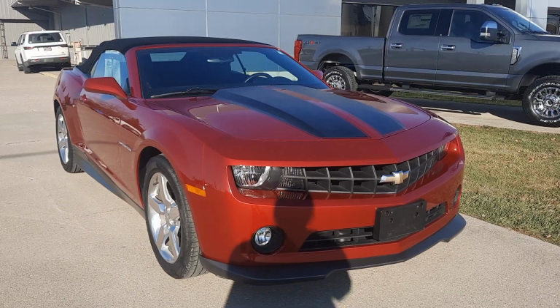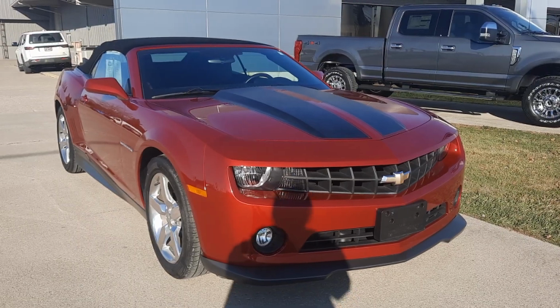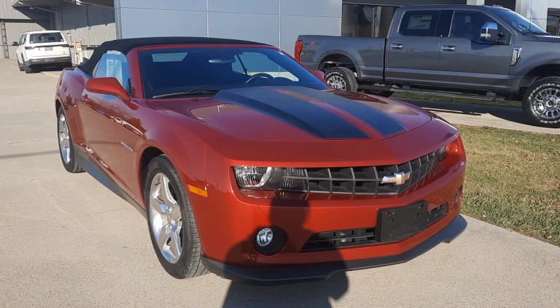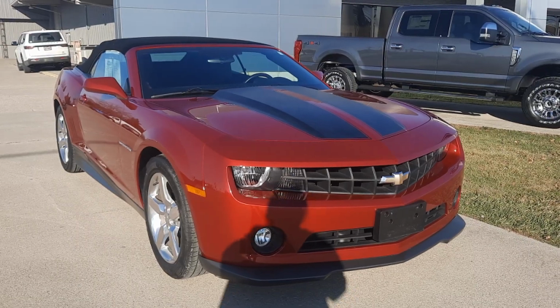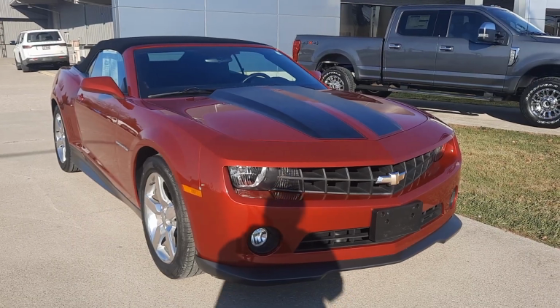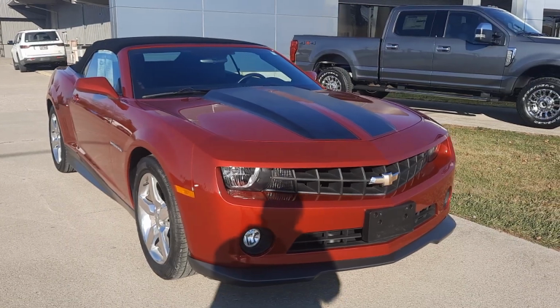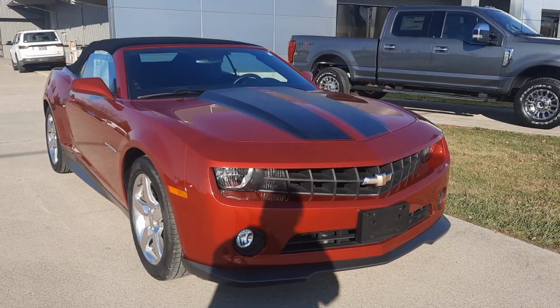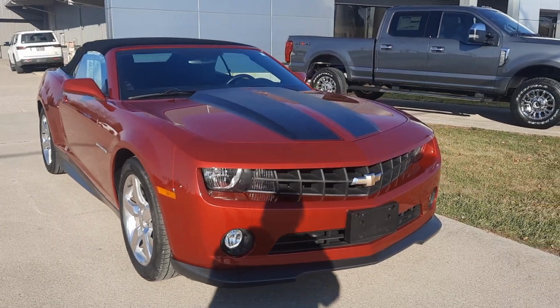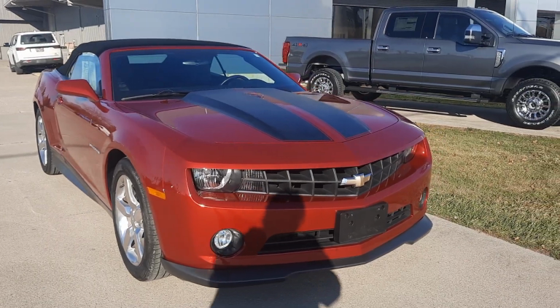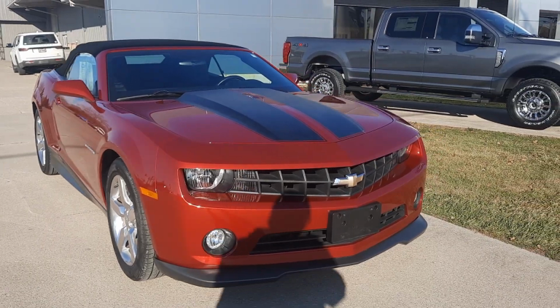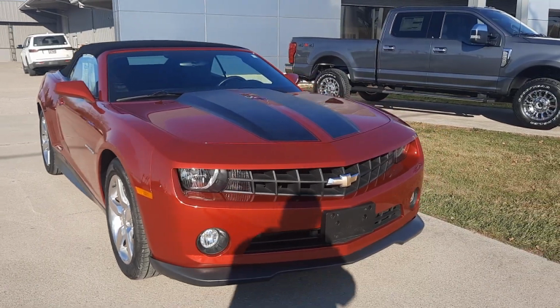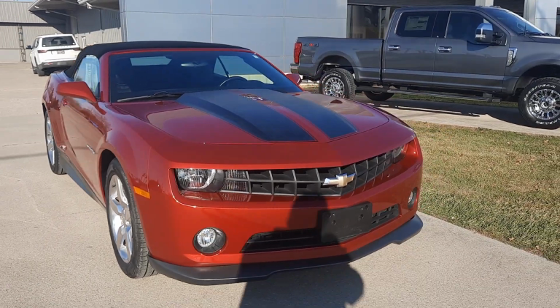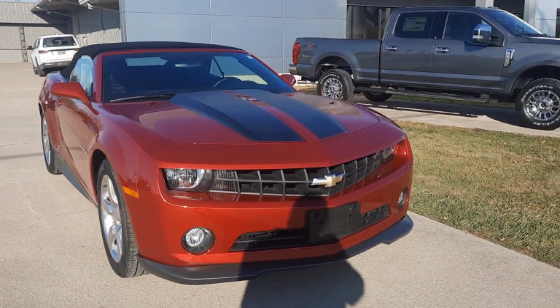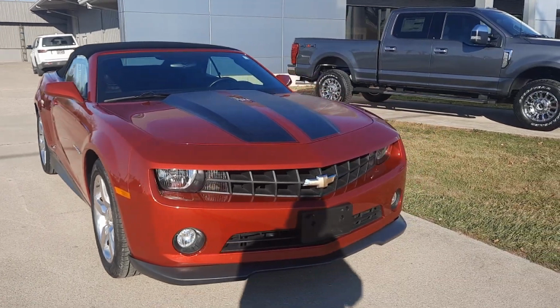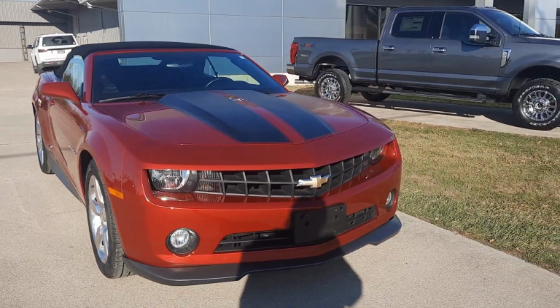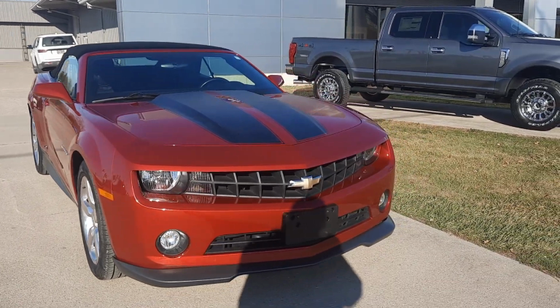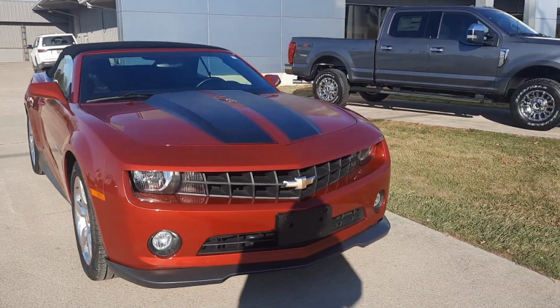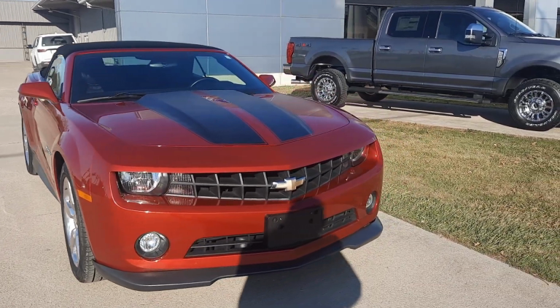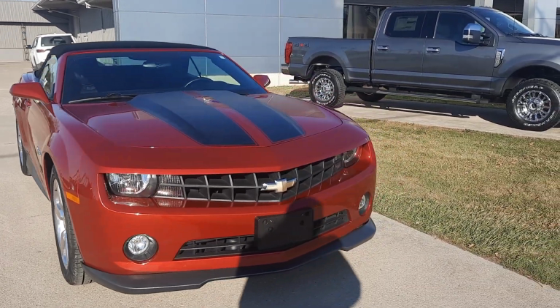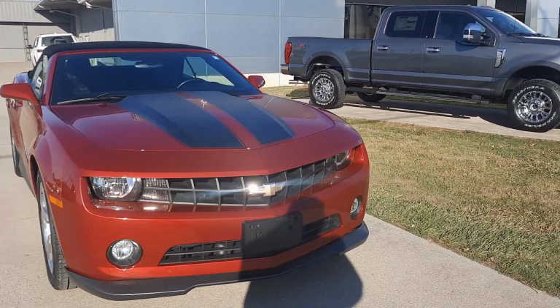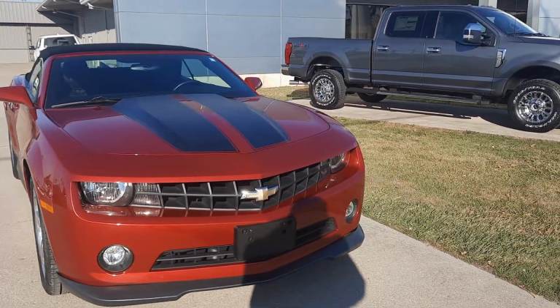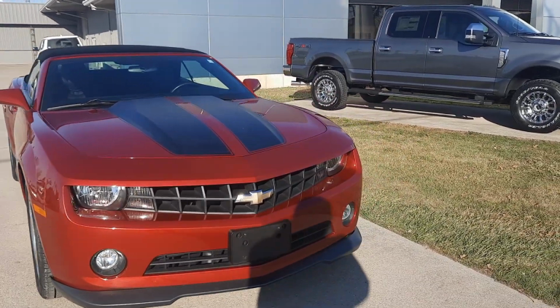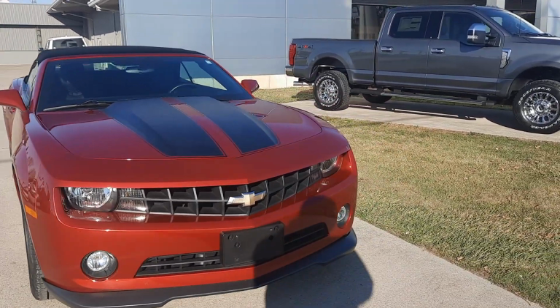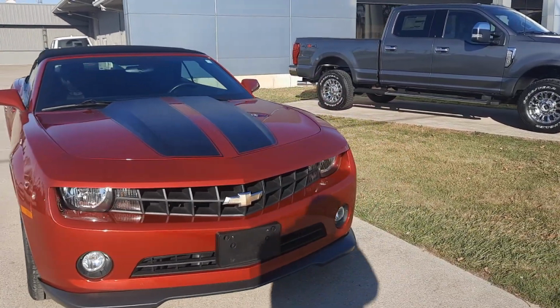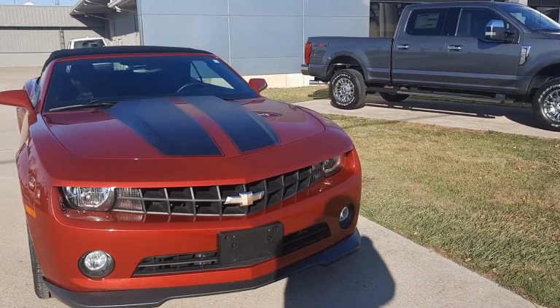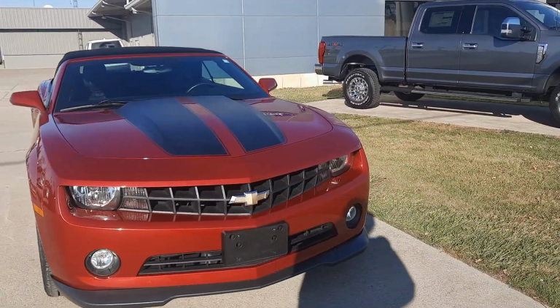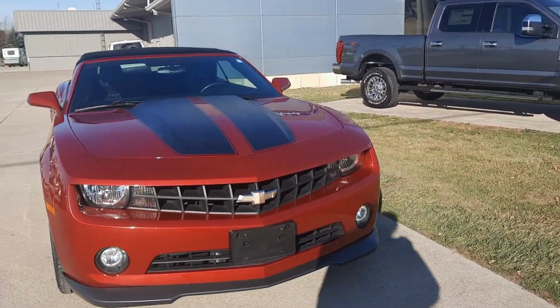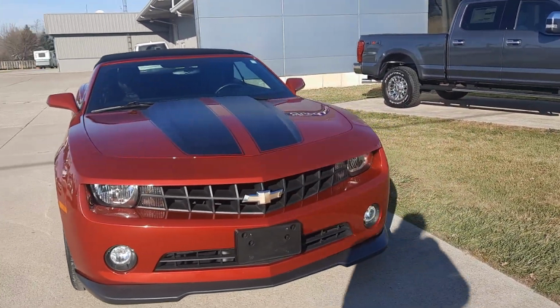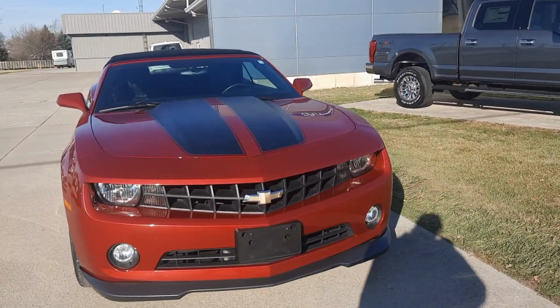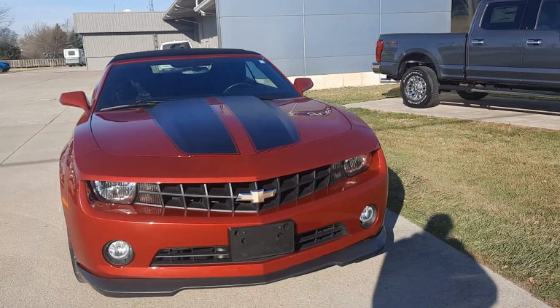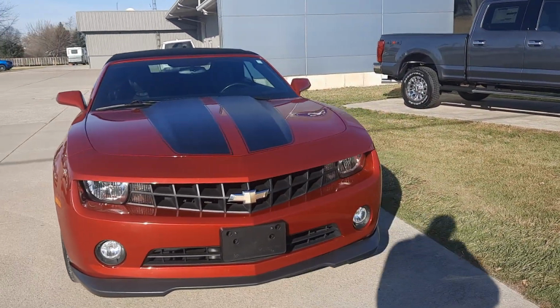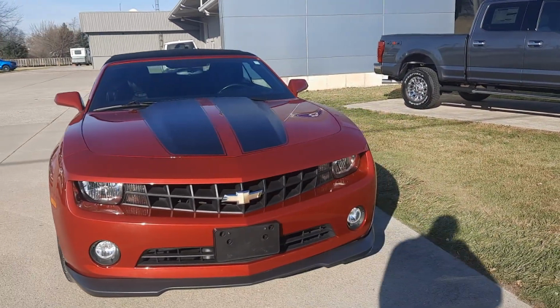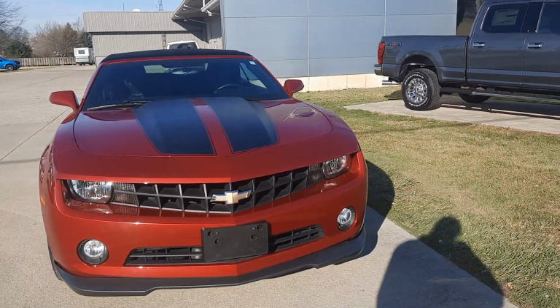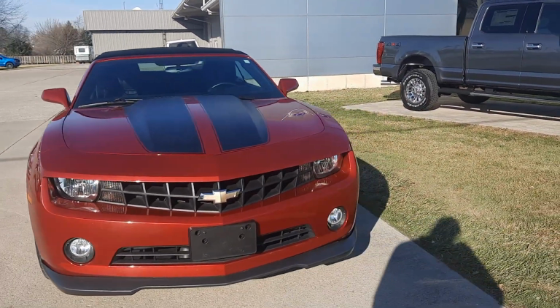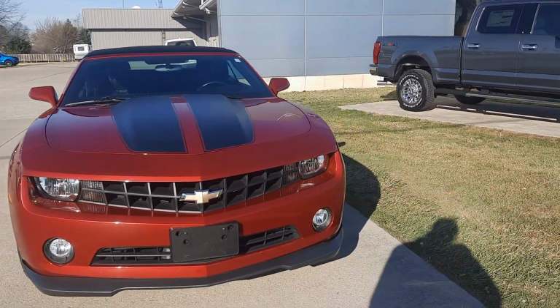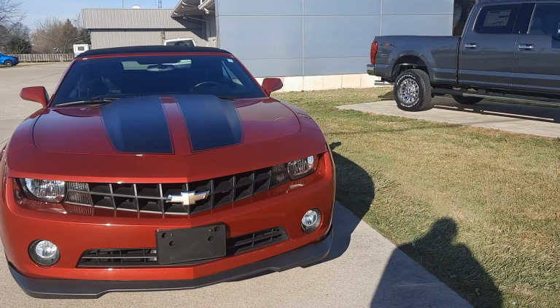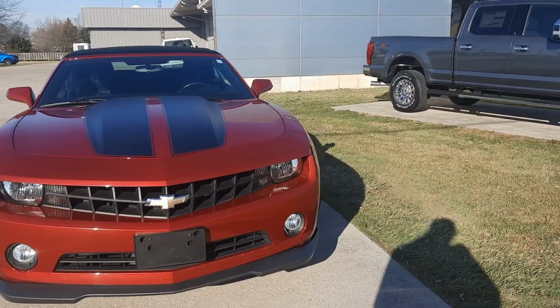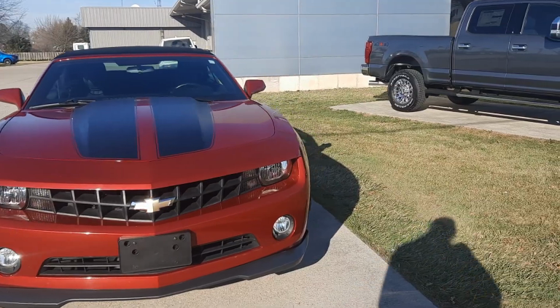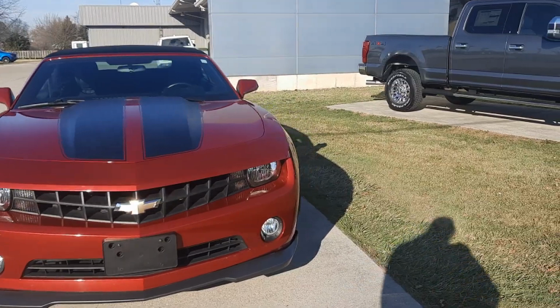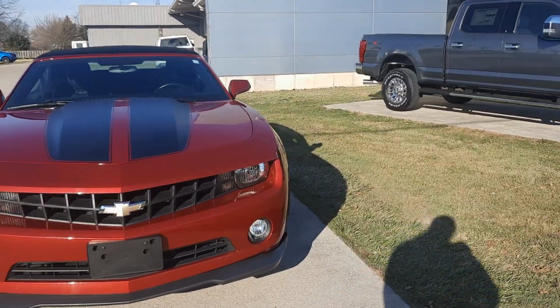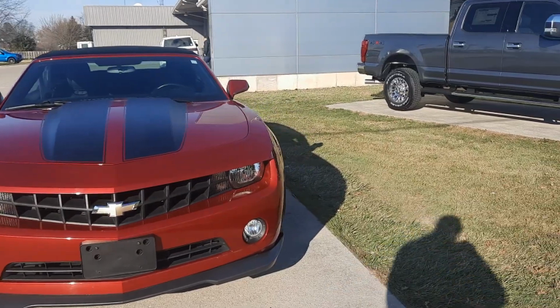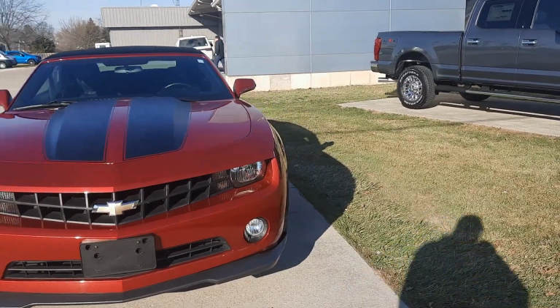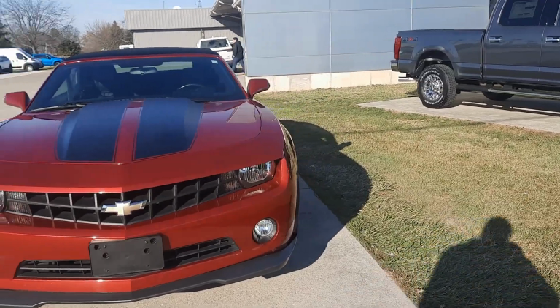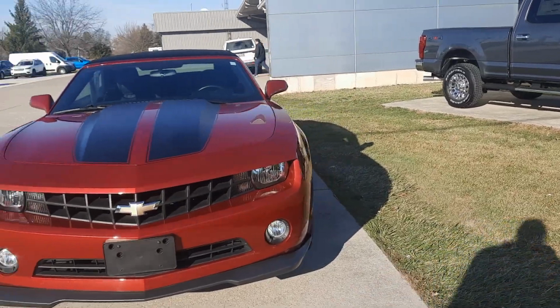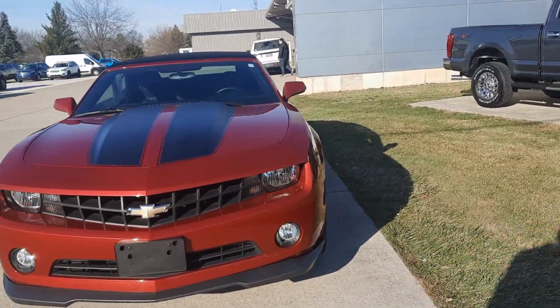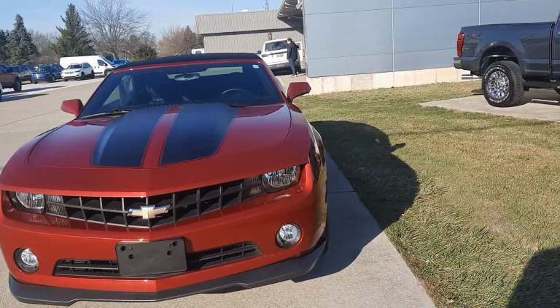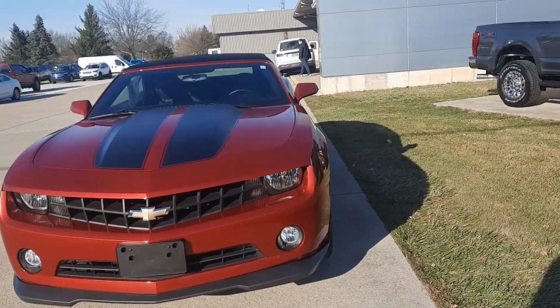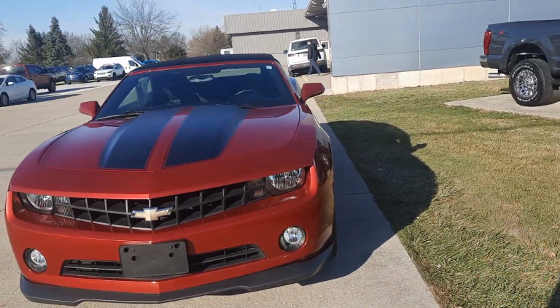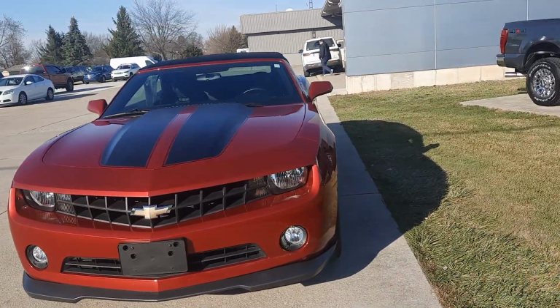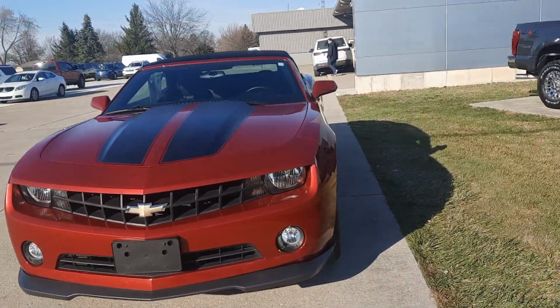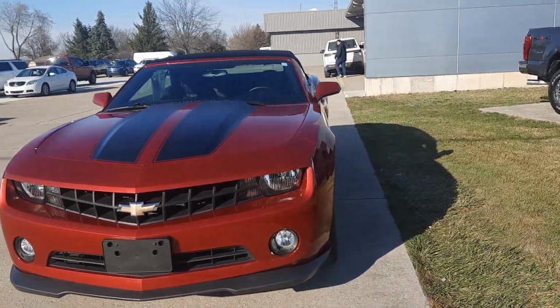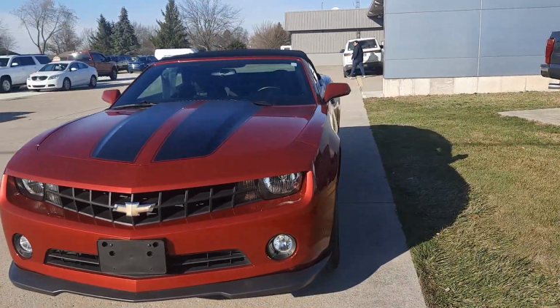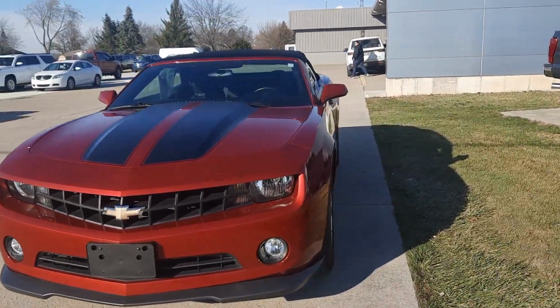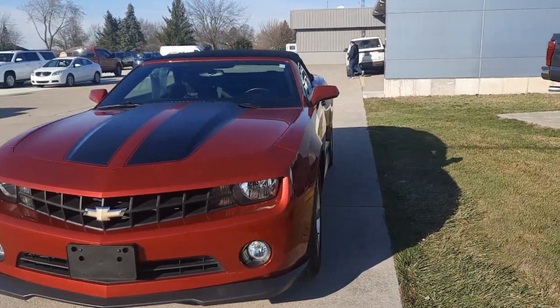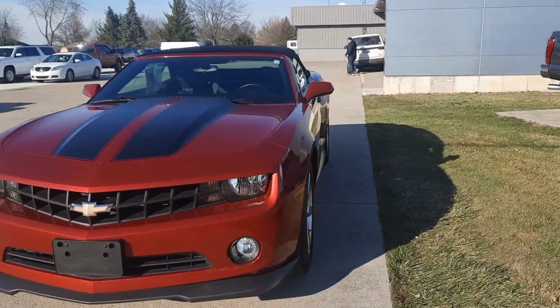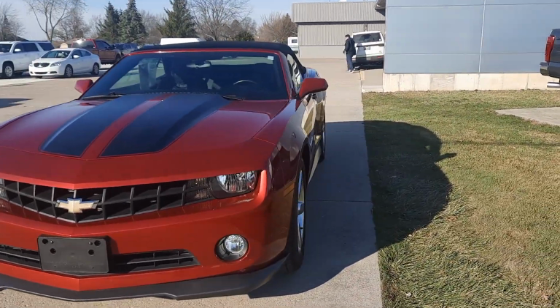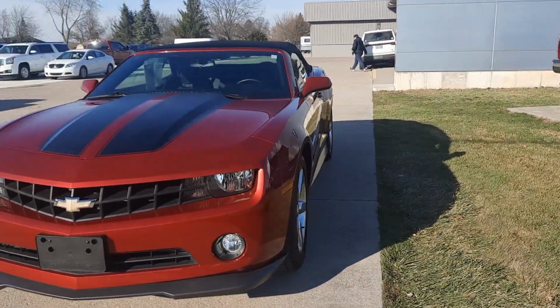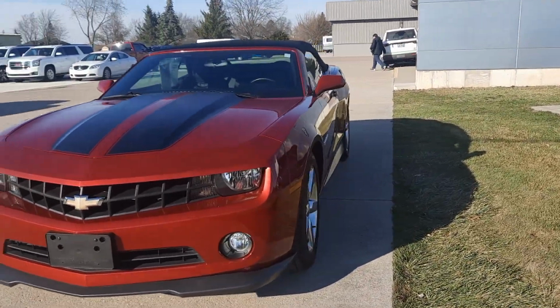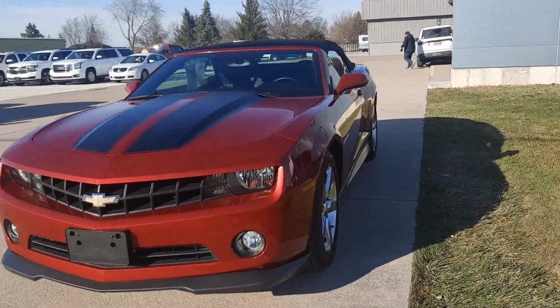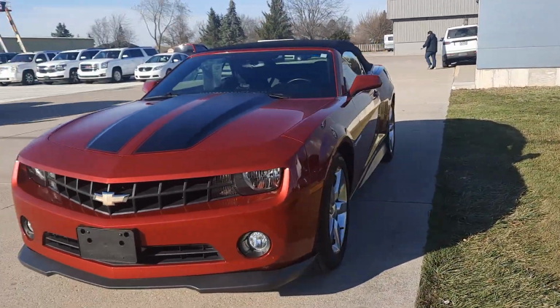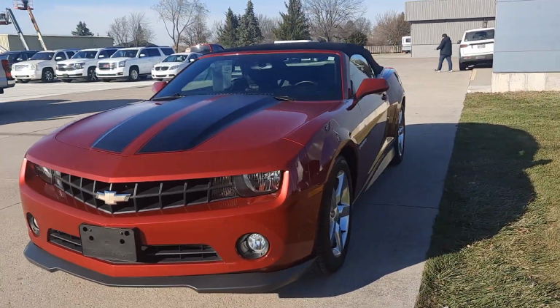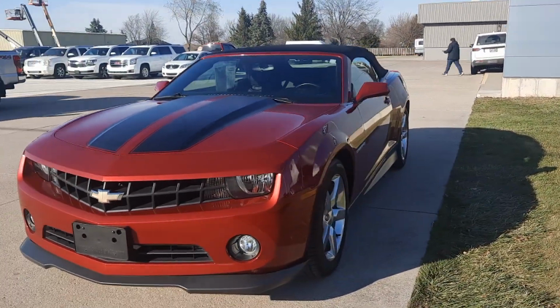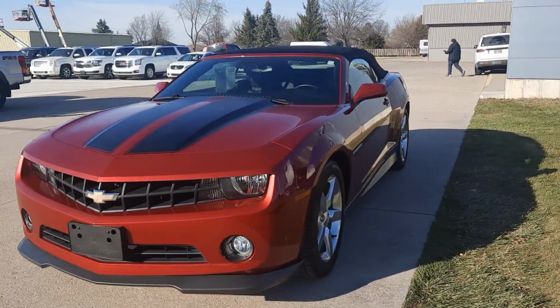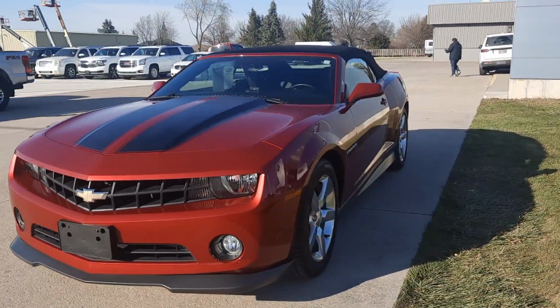Angel here at Terry Hendricks Ford. I'm going to take you on a quick walk around of this 2013 Chevrolet Camaro LT.